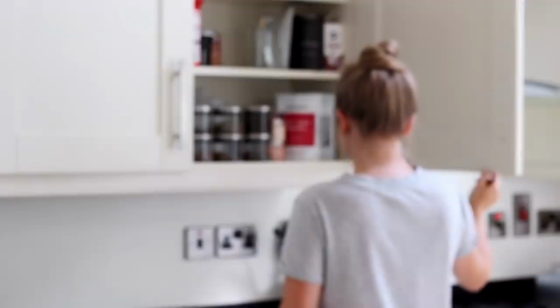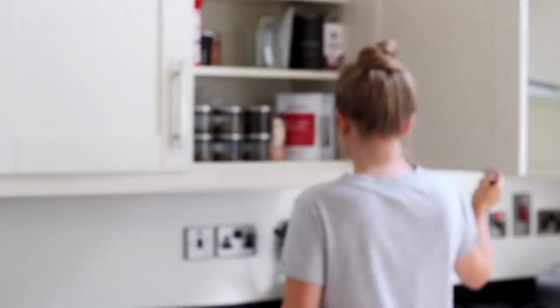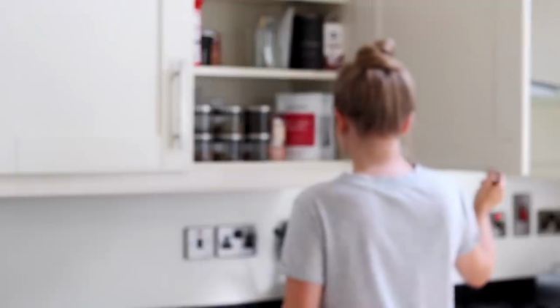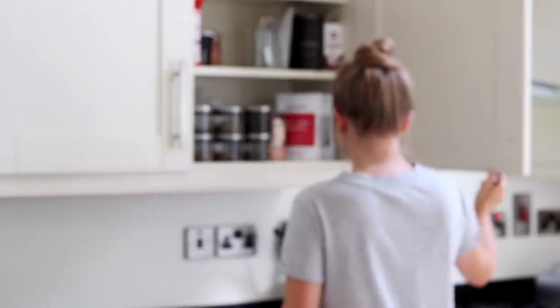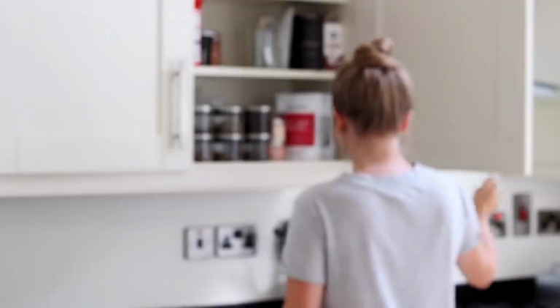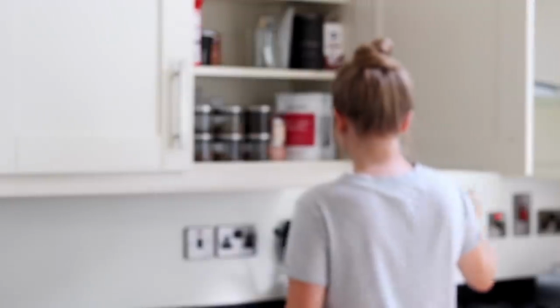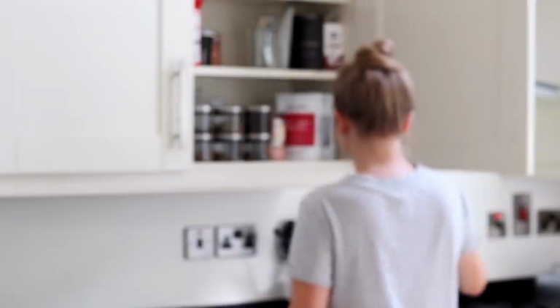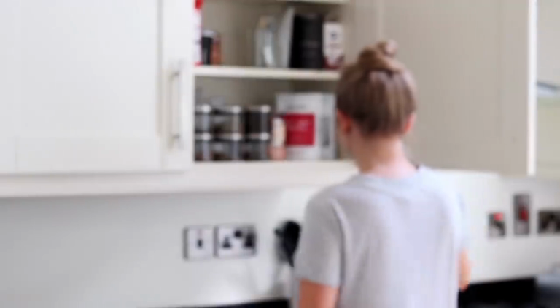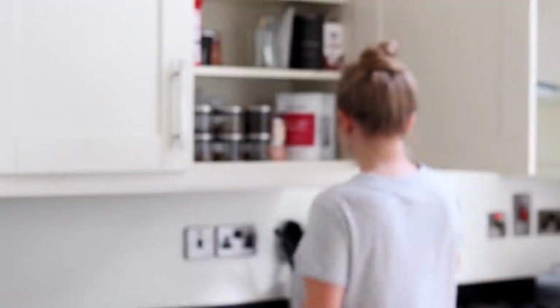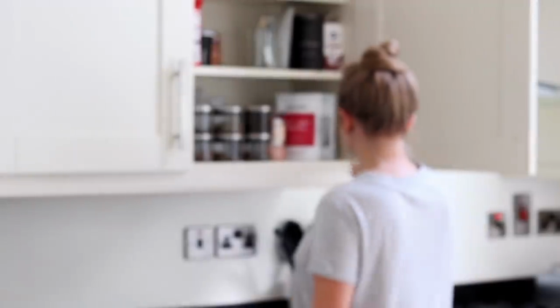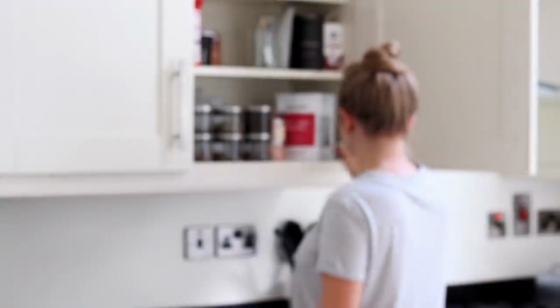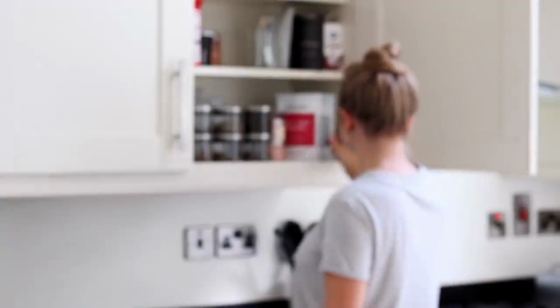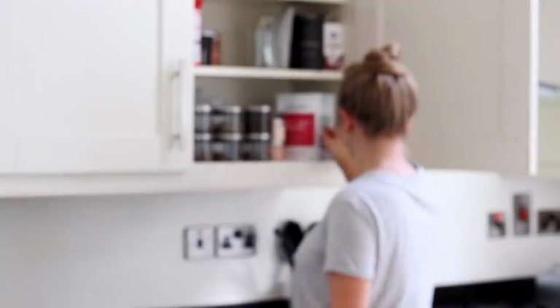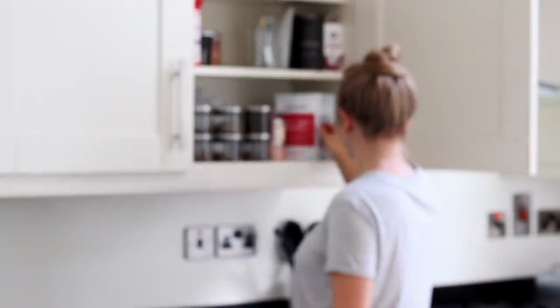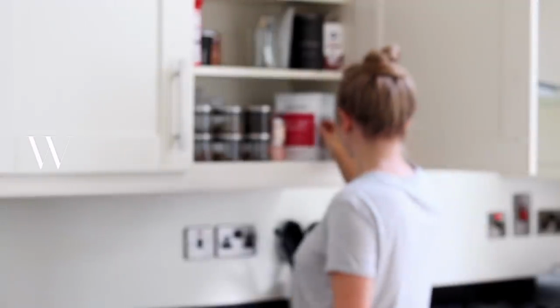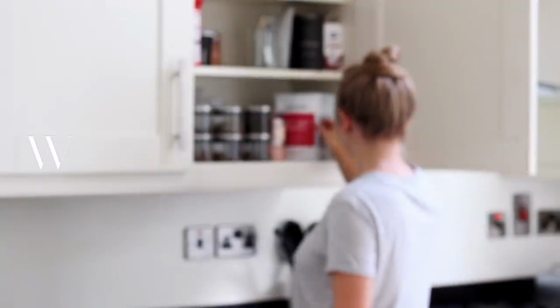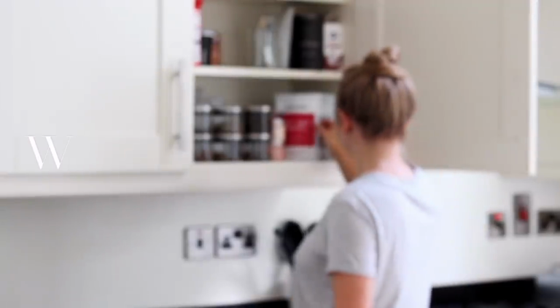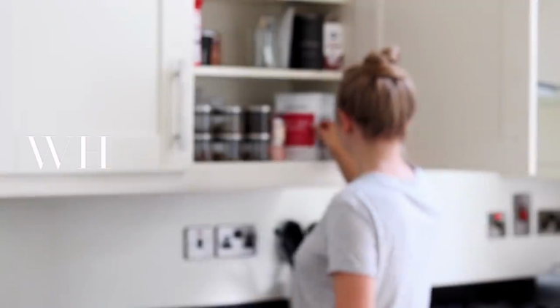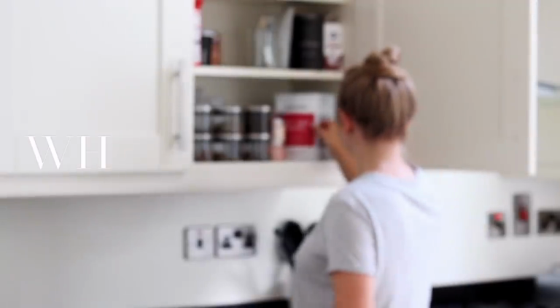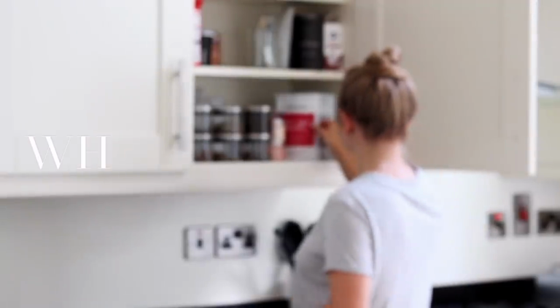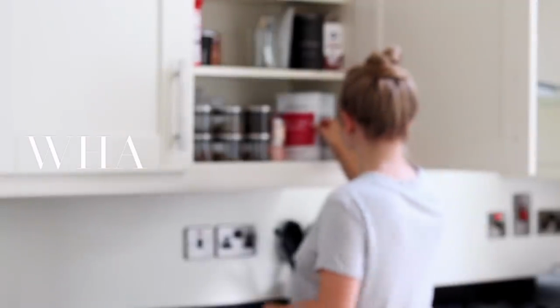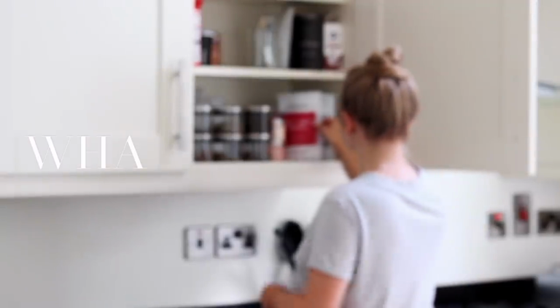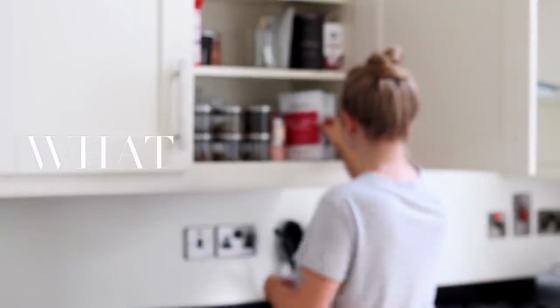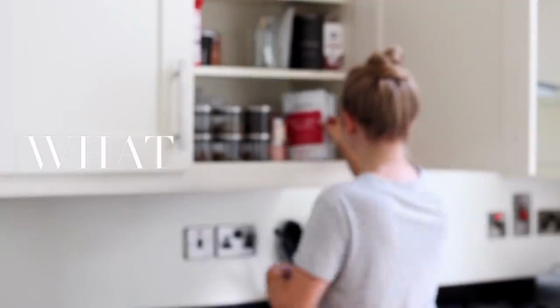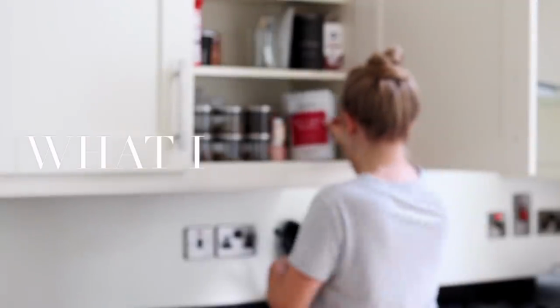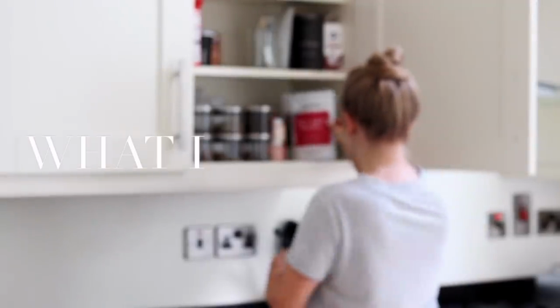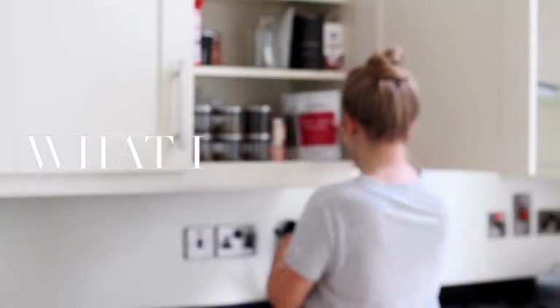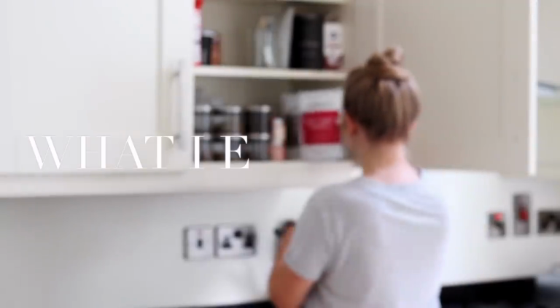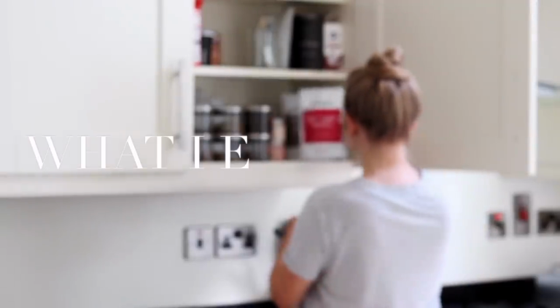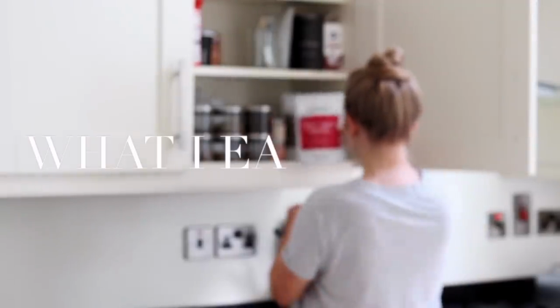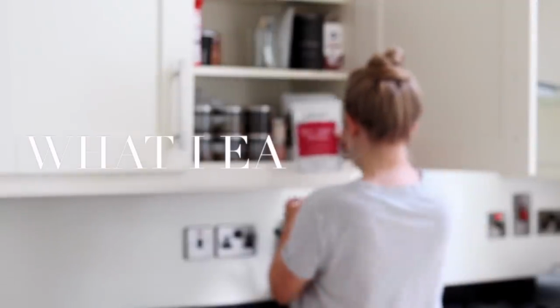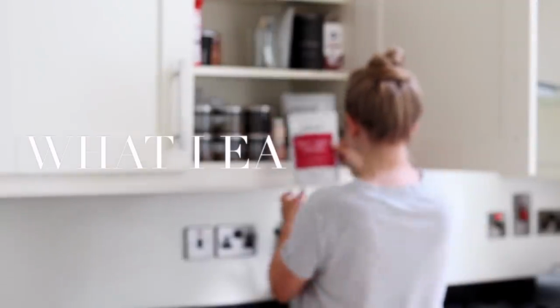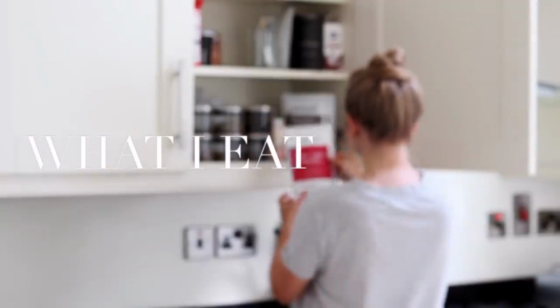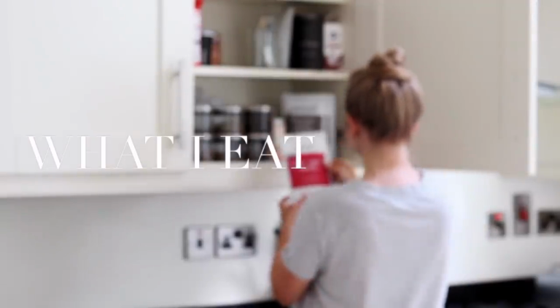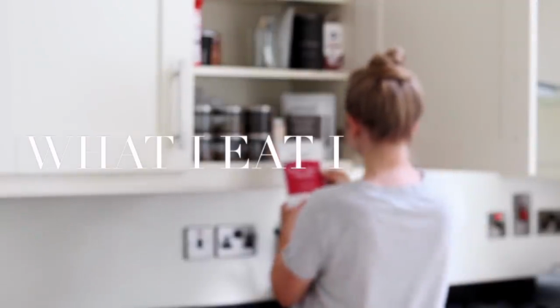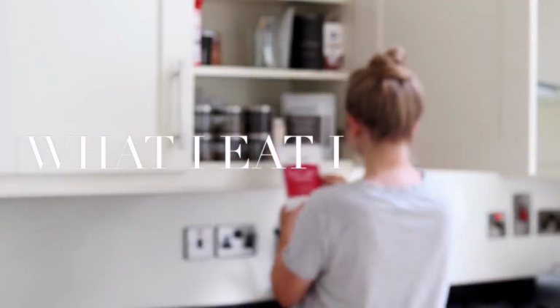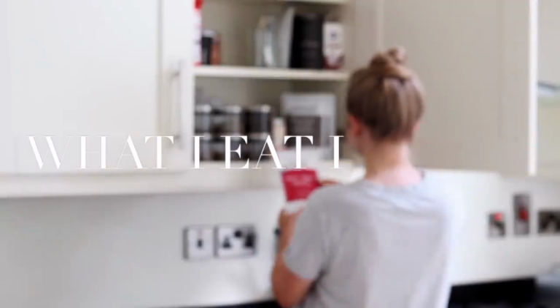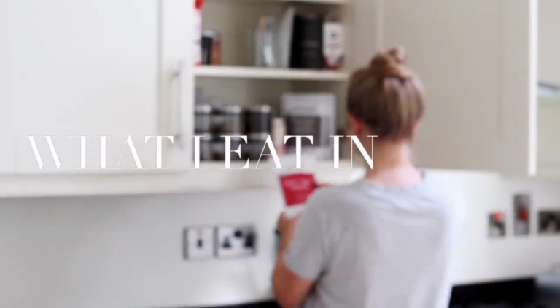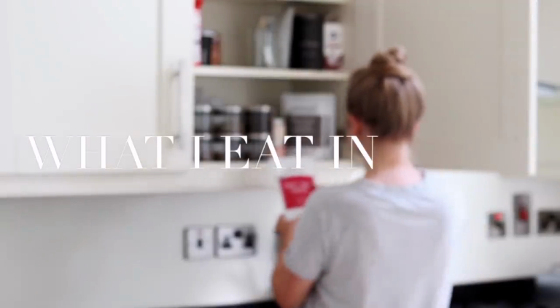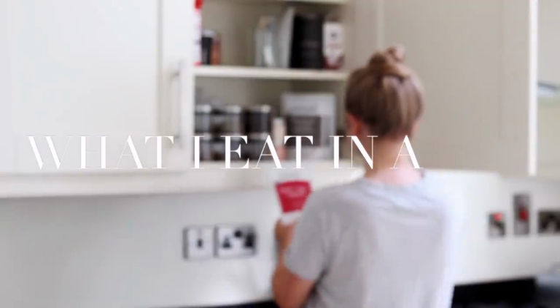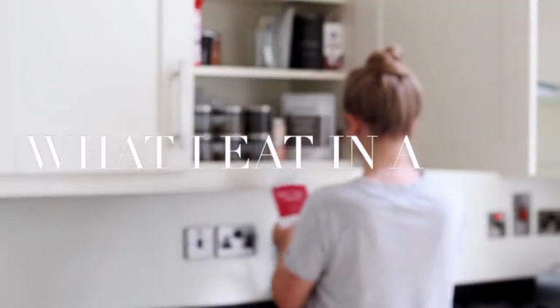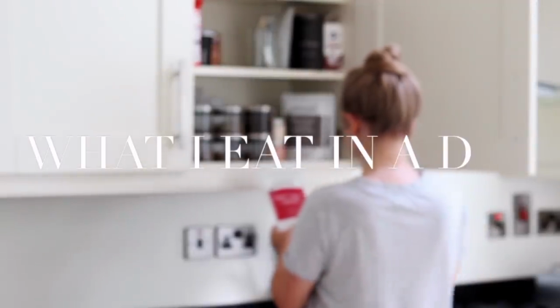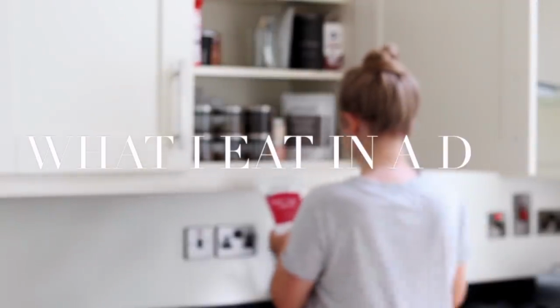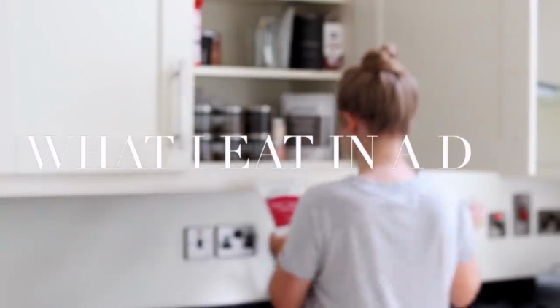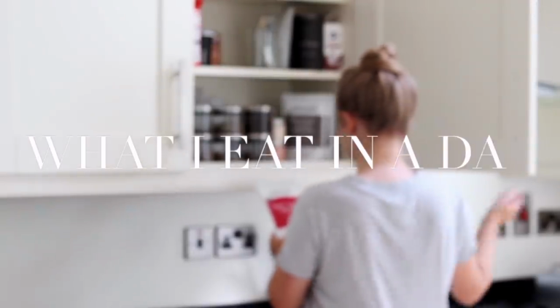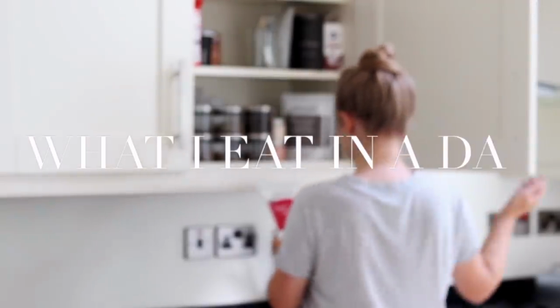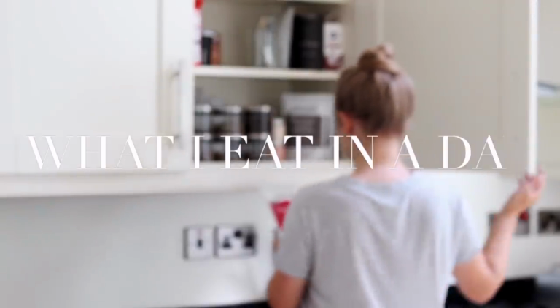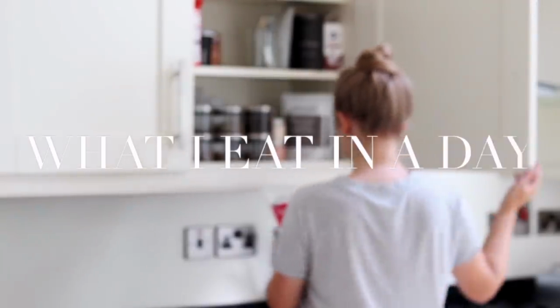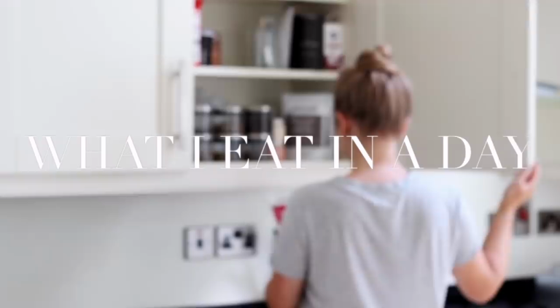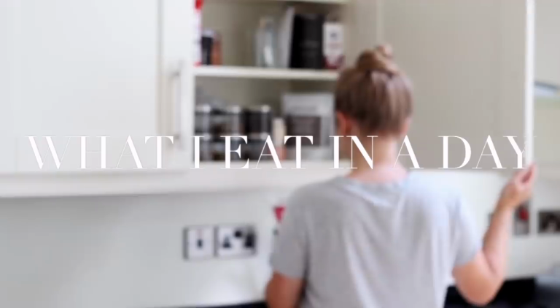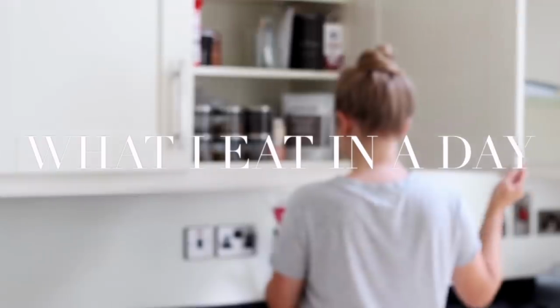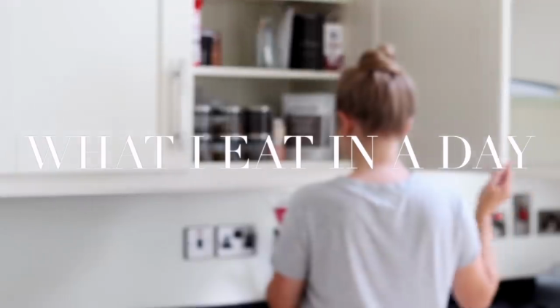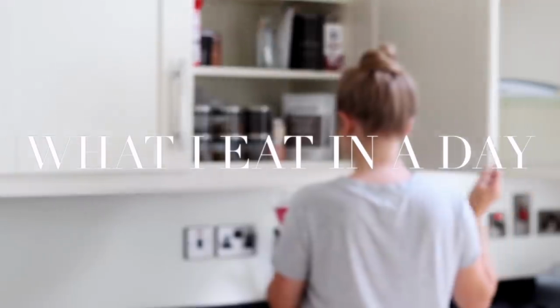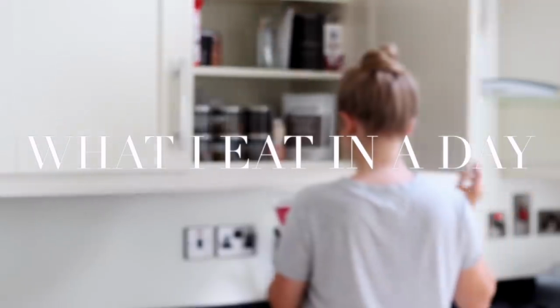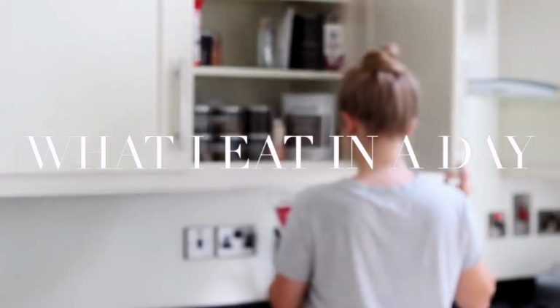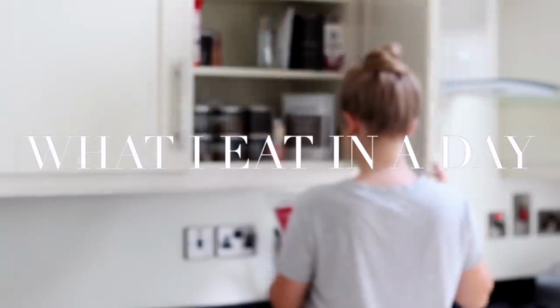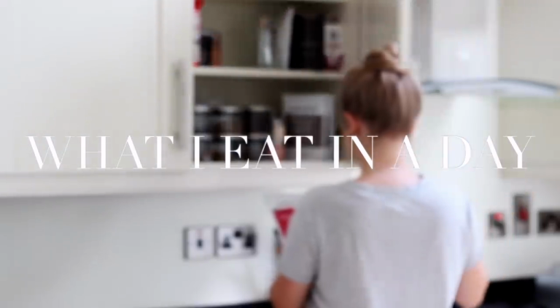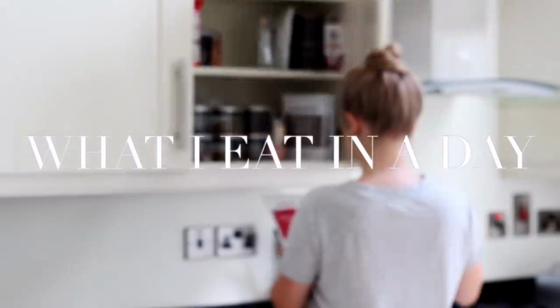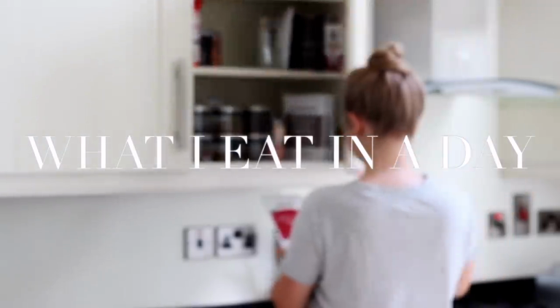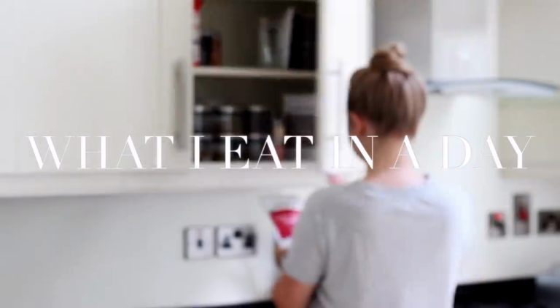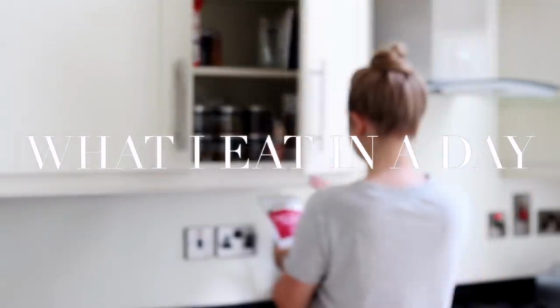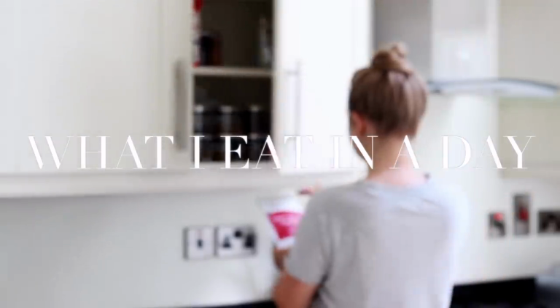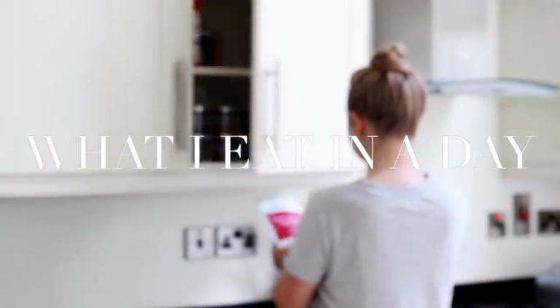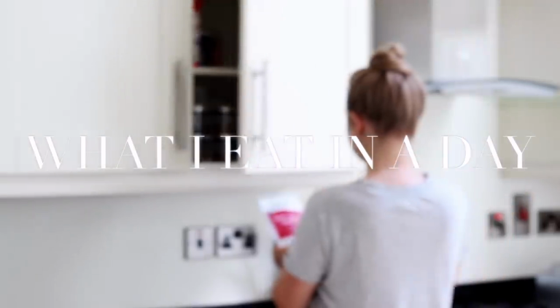Hi everyone, welcome back. Today I'm sharing another what I eat in a day, and so here's what I had to eat one day this week.